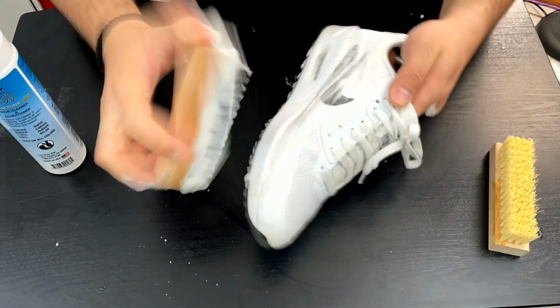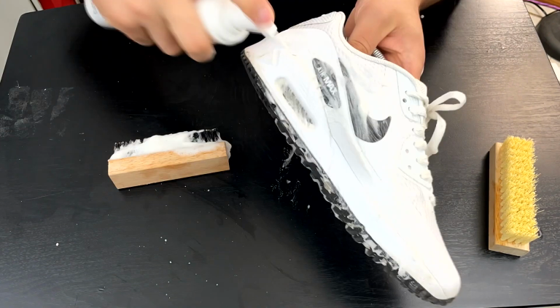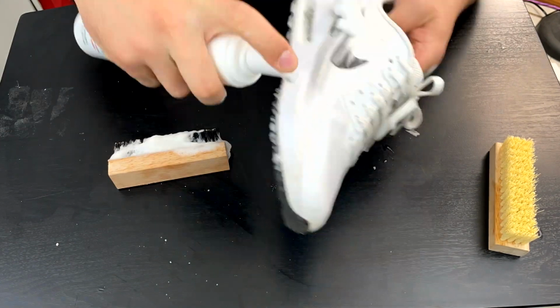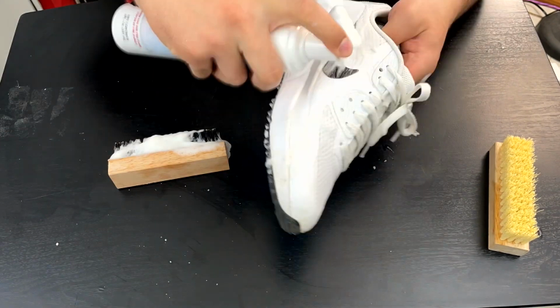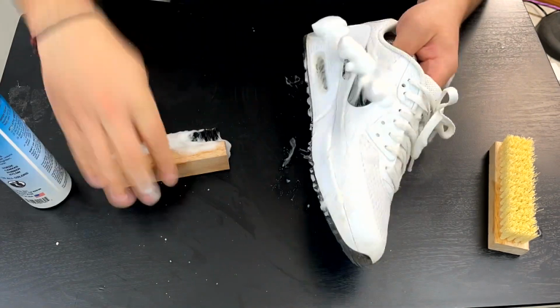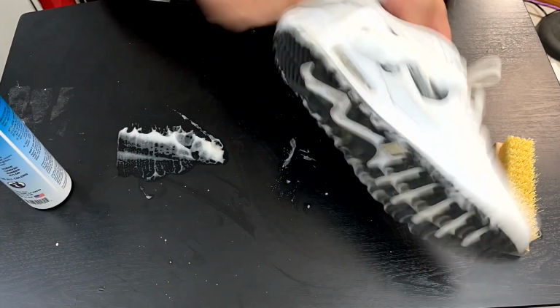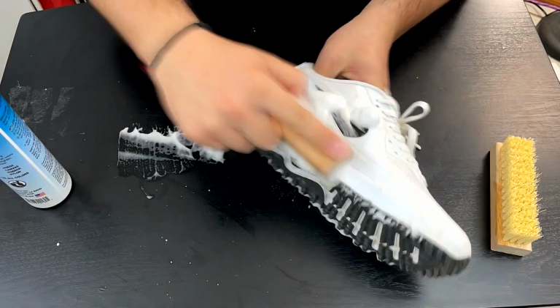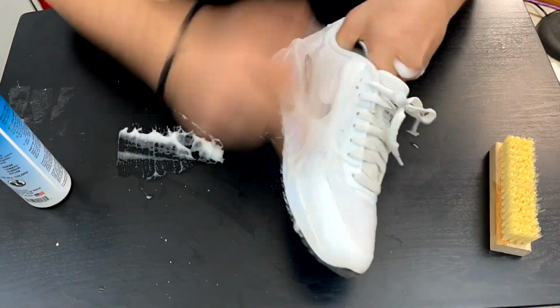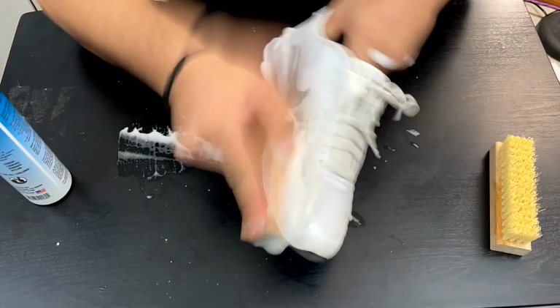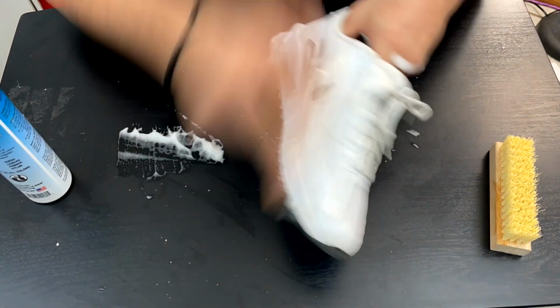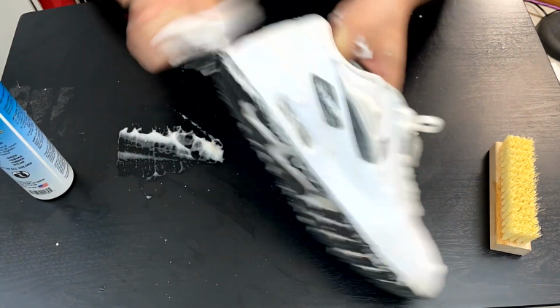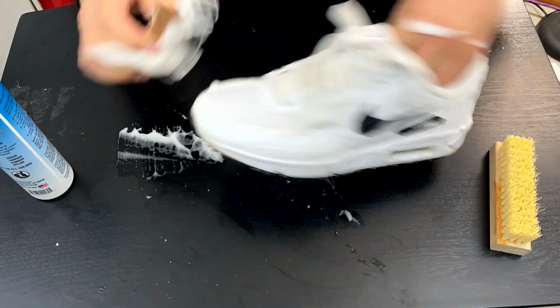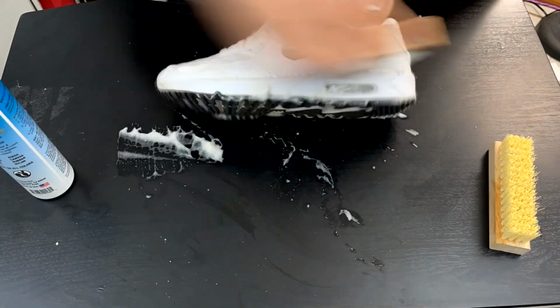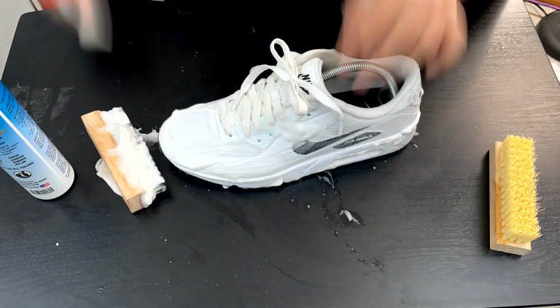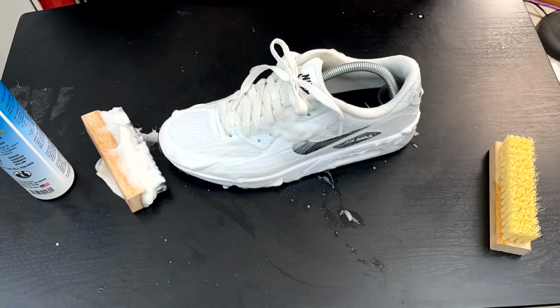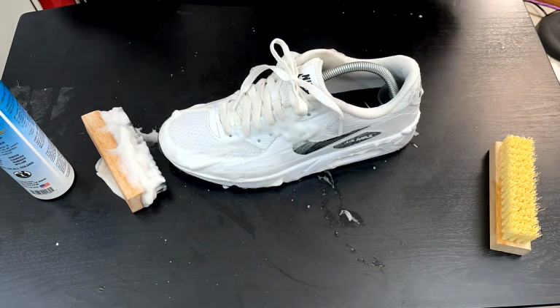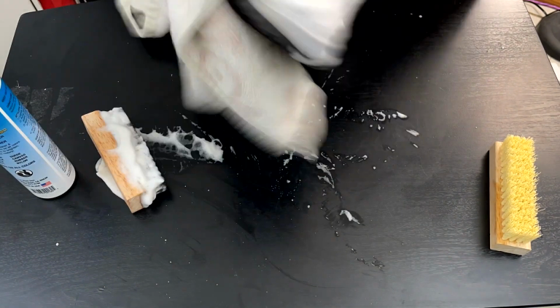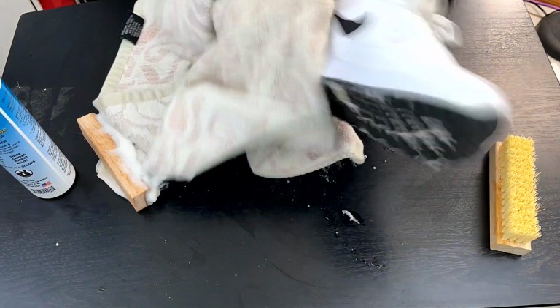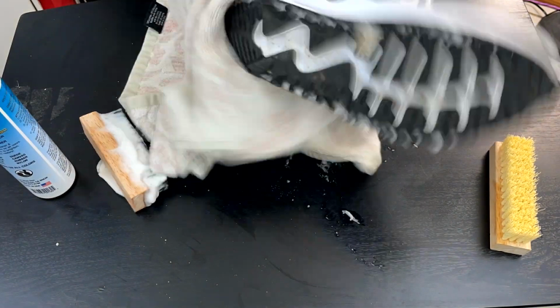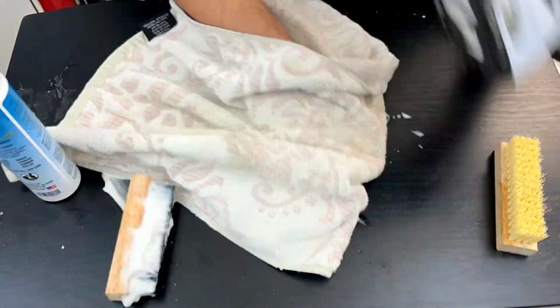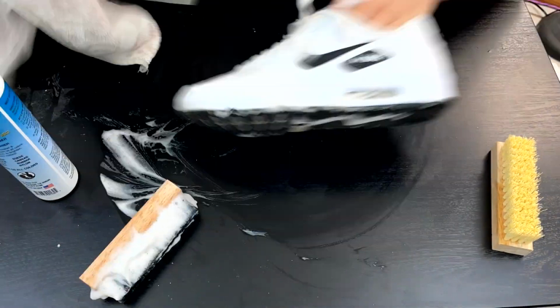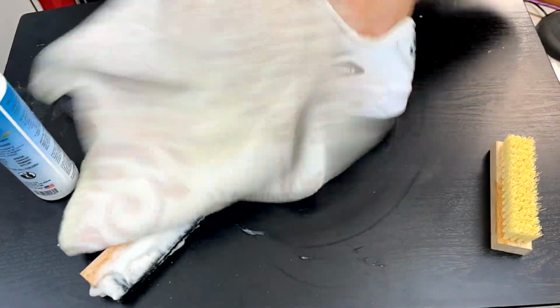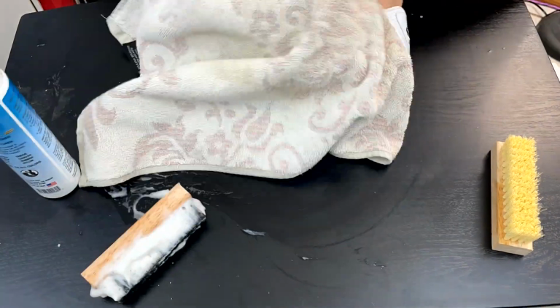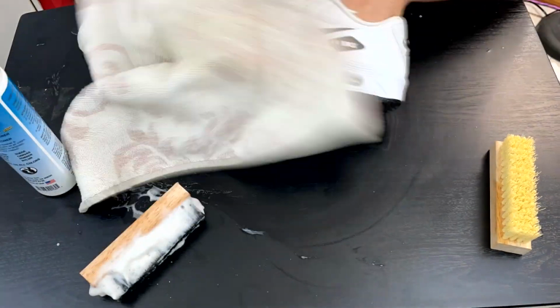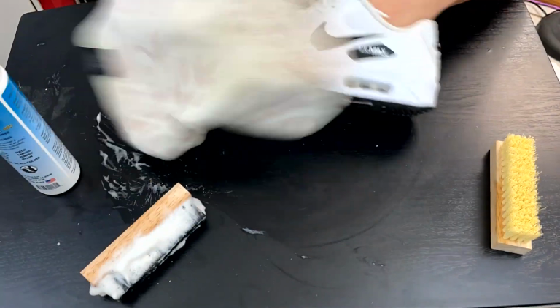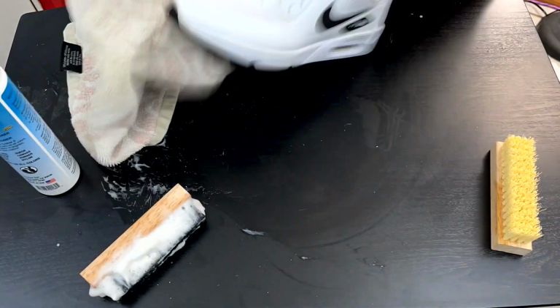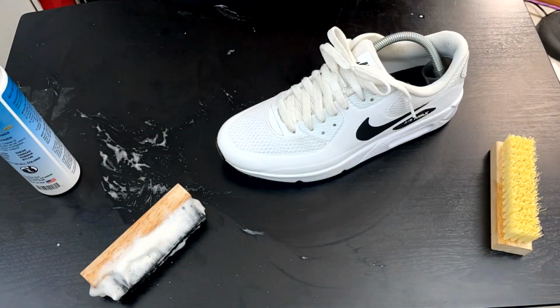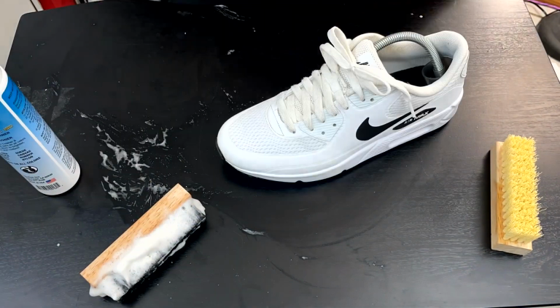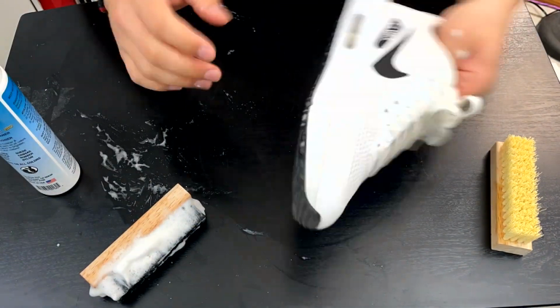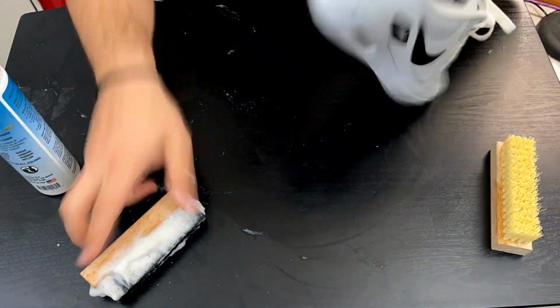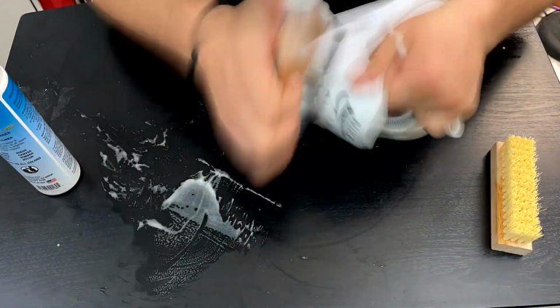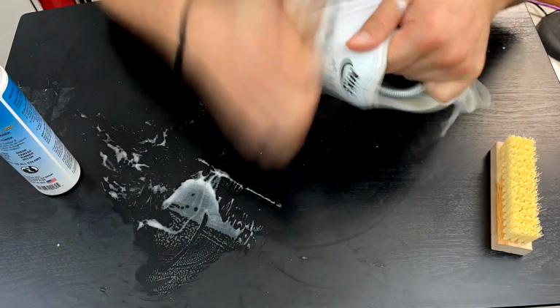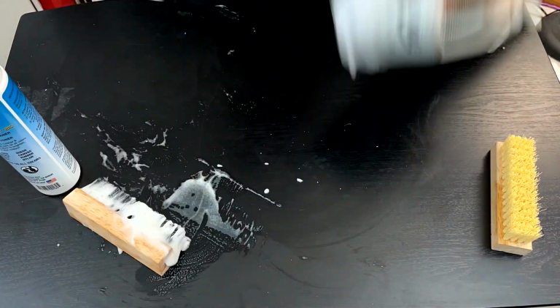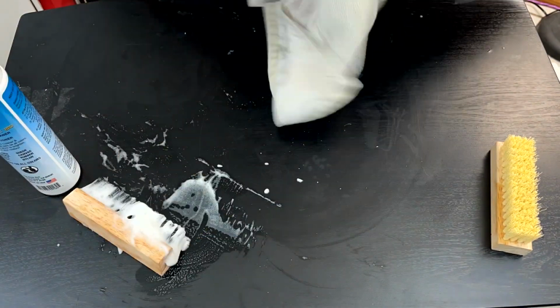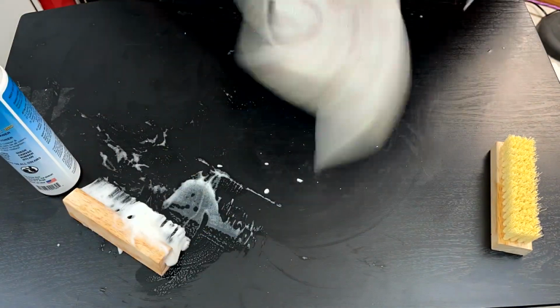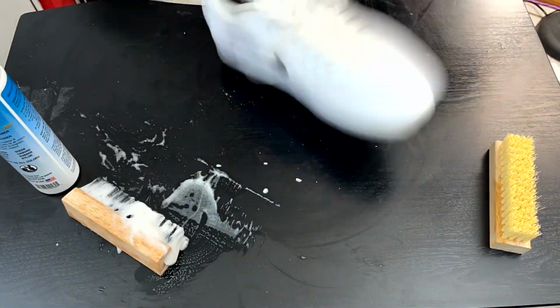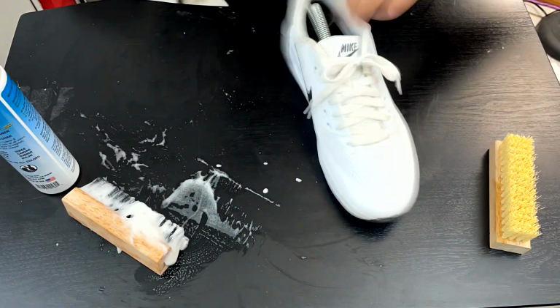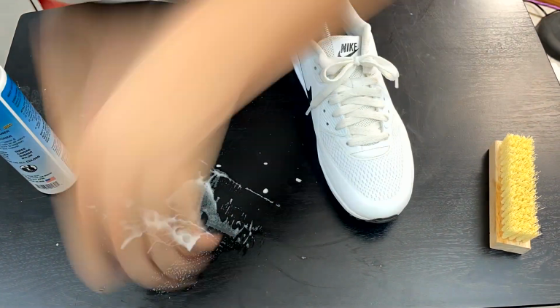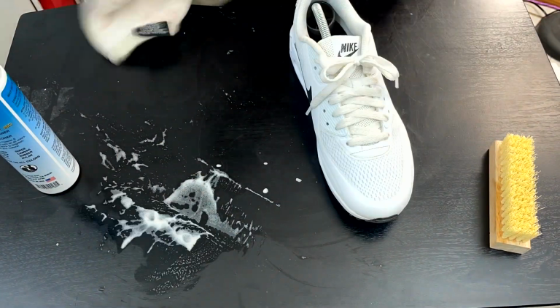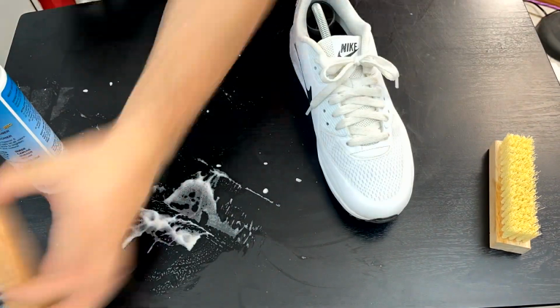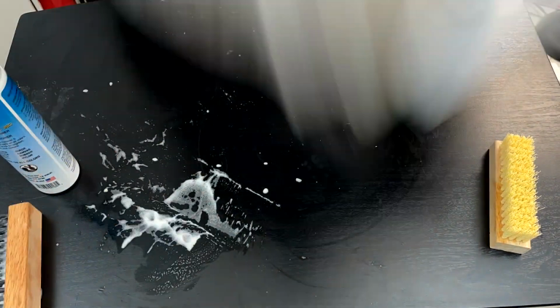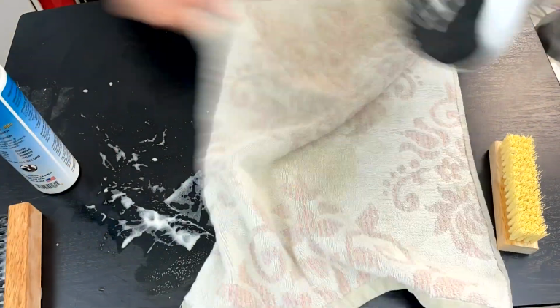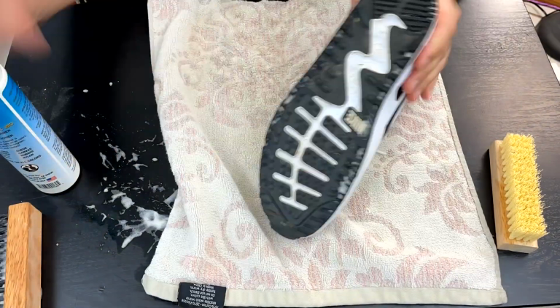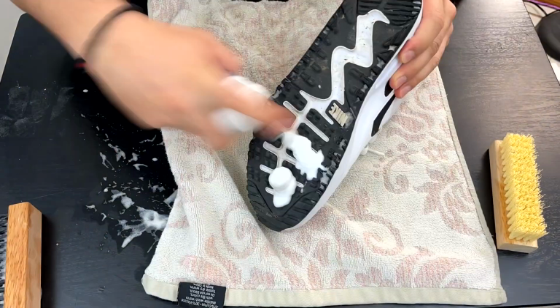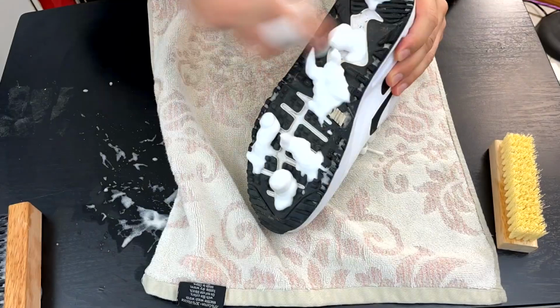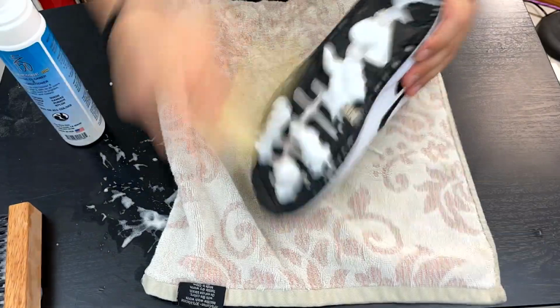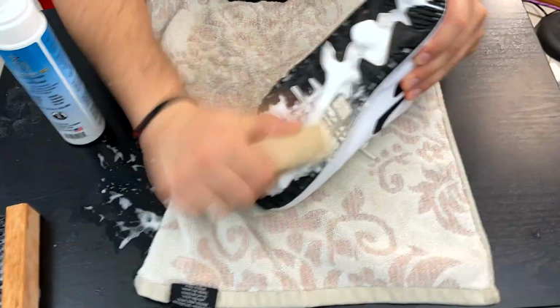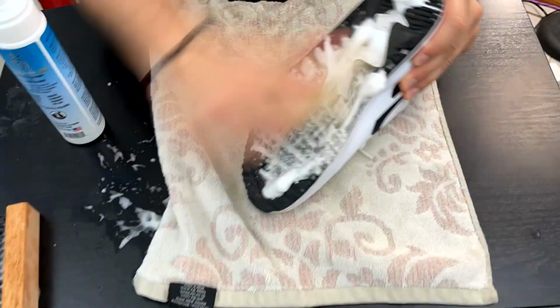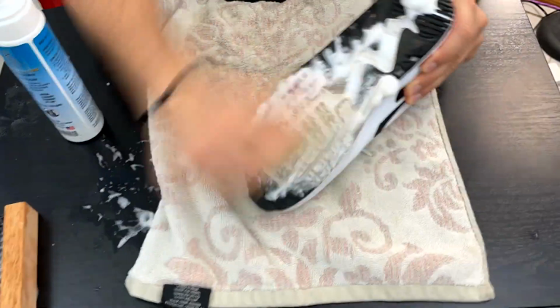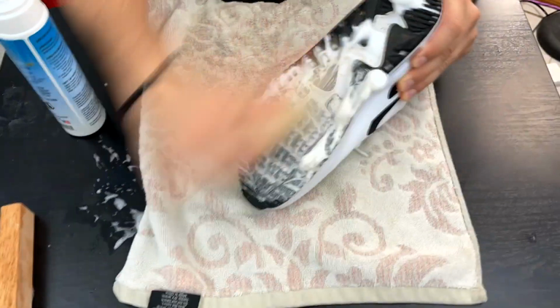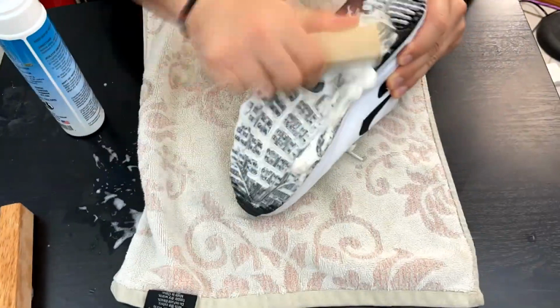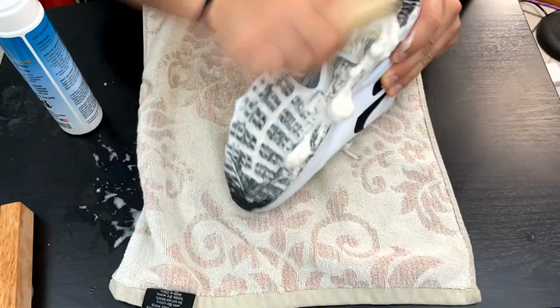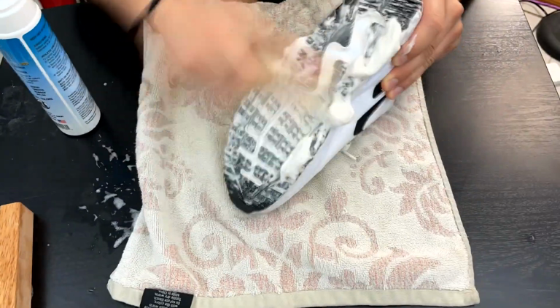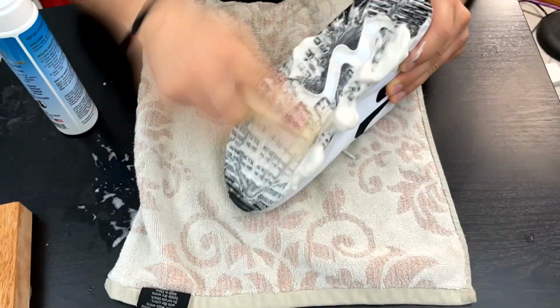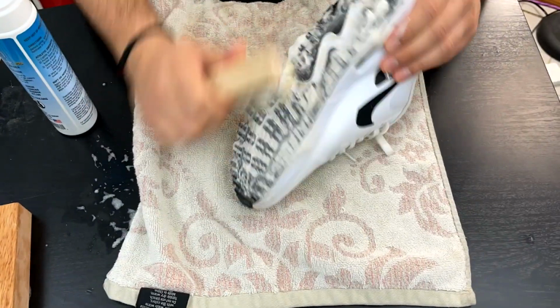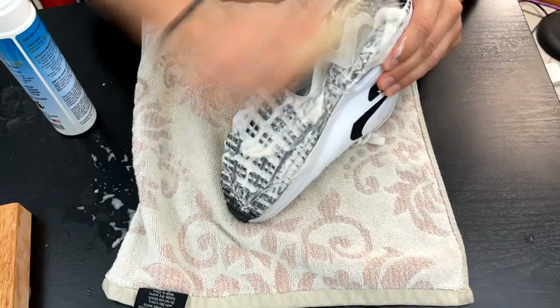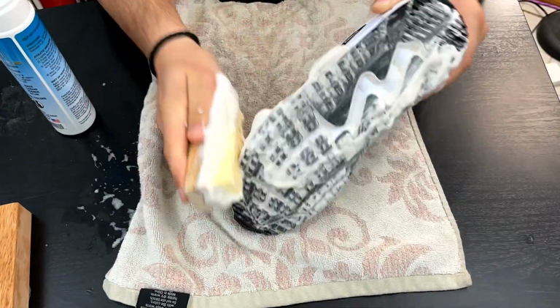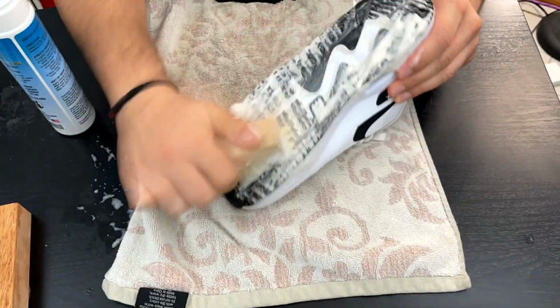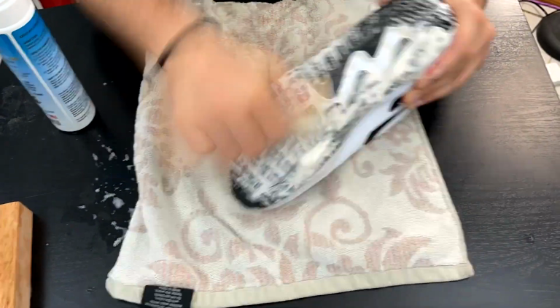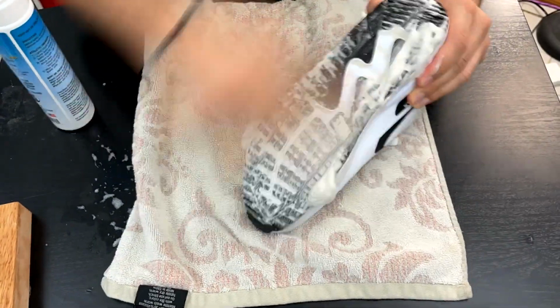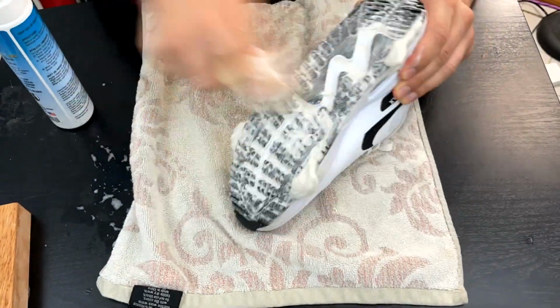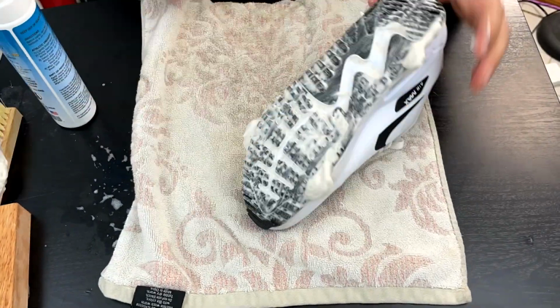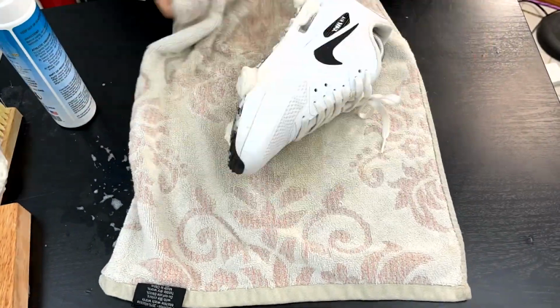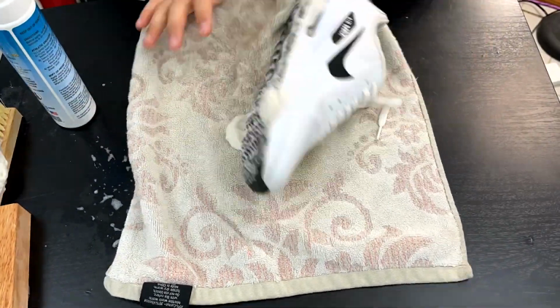Next is the Air Max 90 Golf. These have a hyperfuse and mesh upper, definitely needing a cleanup, with plenty of mud along the sides and bottoms. Once again using both brushes to clean this up with minimal effort.